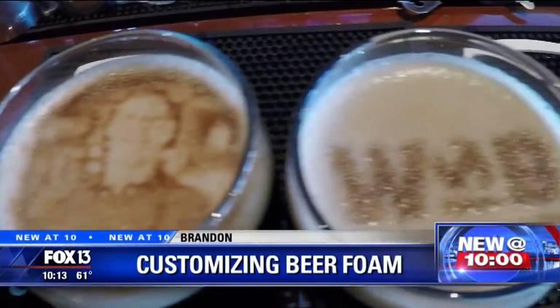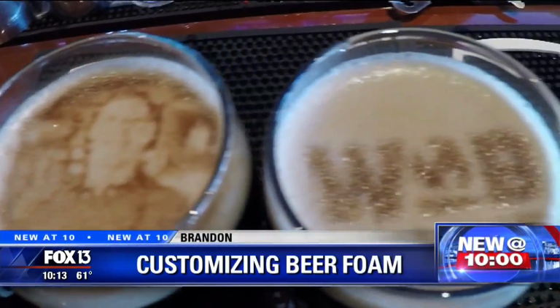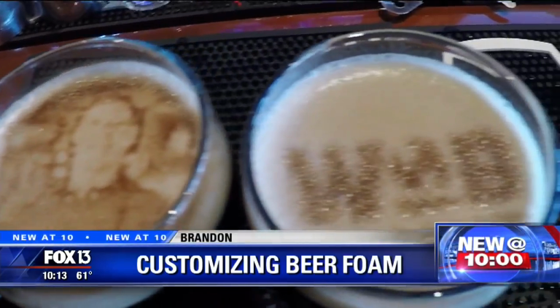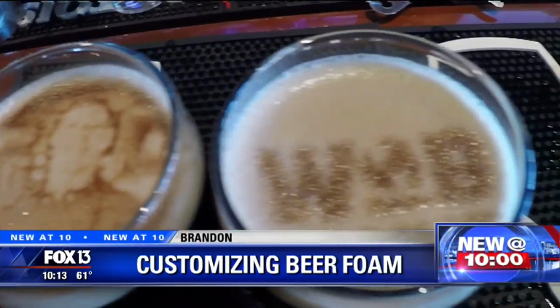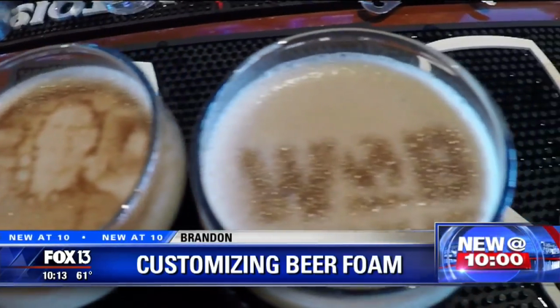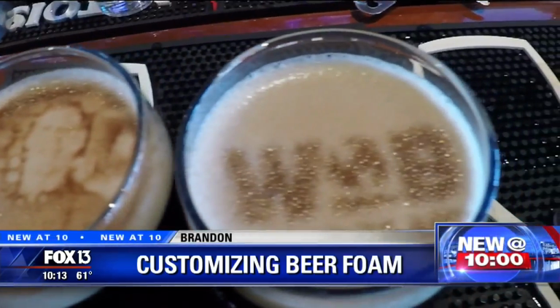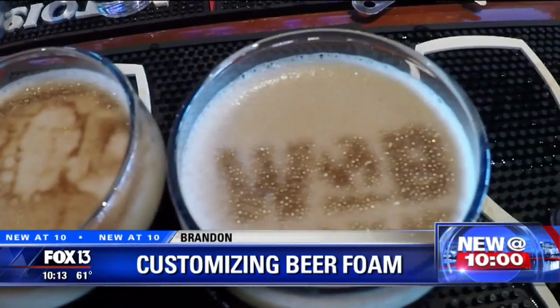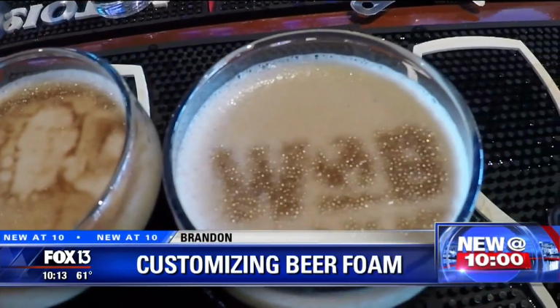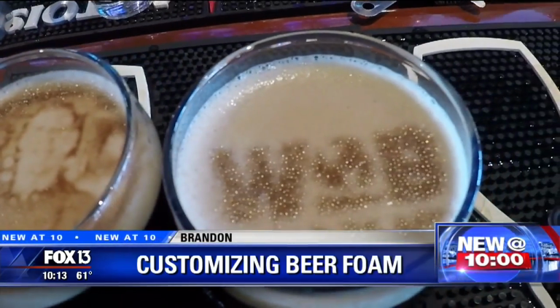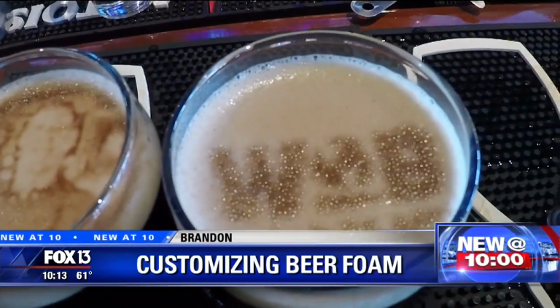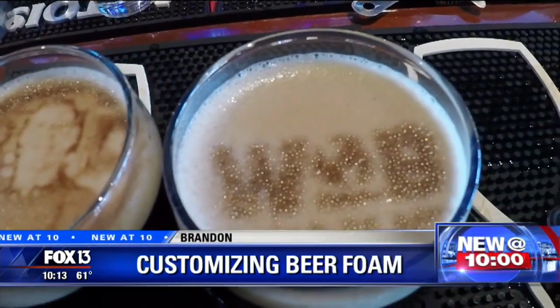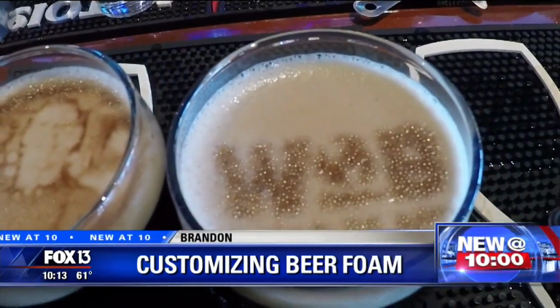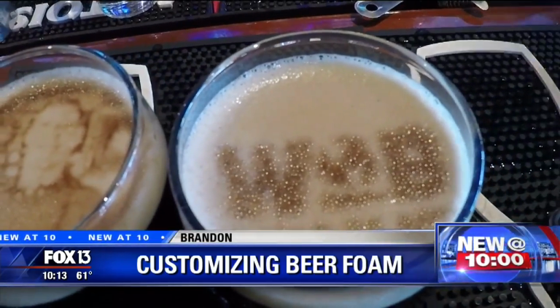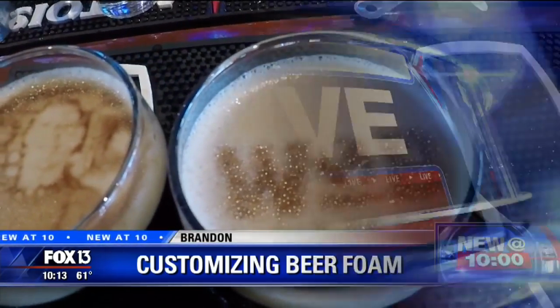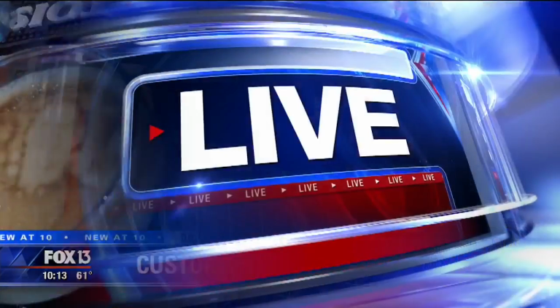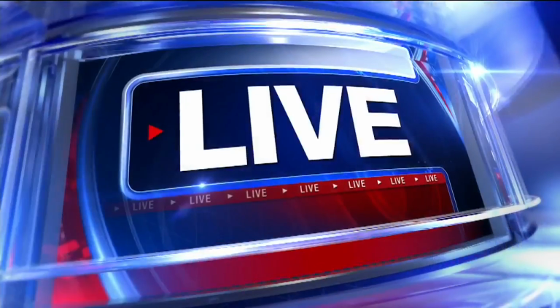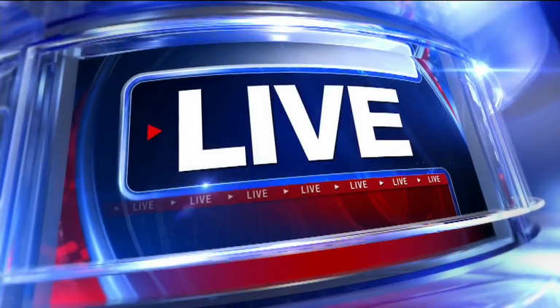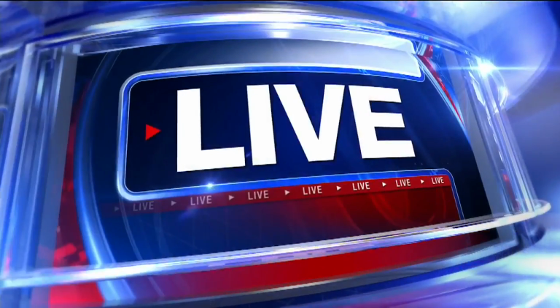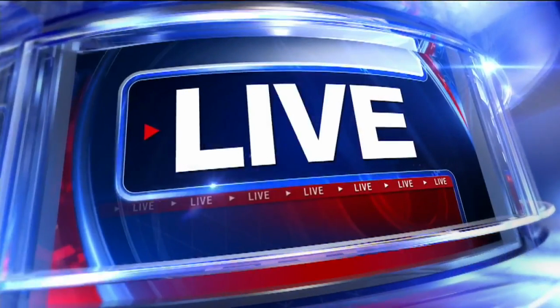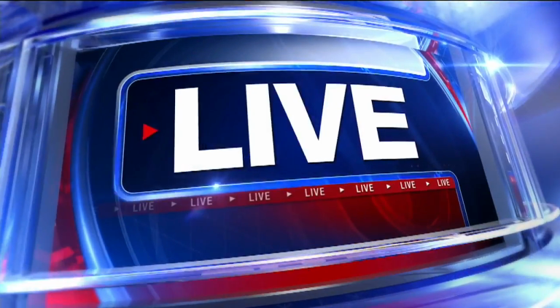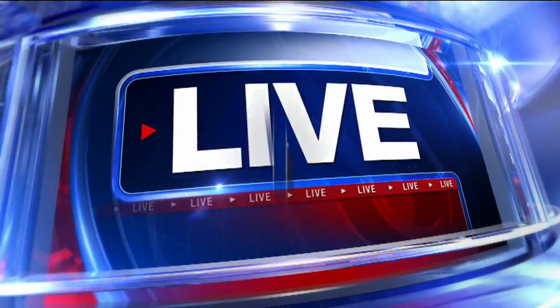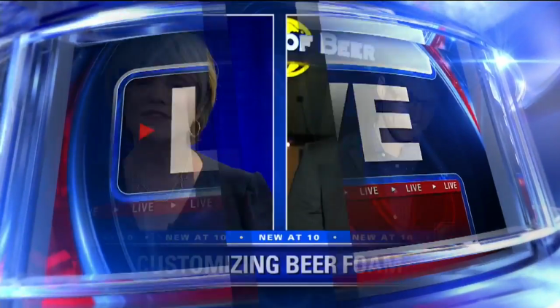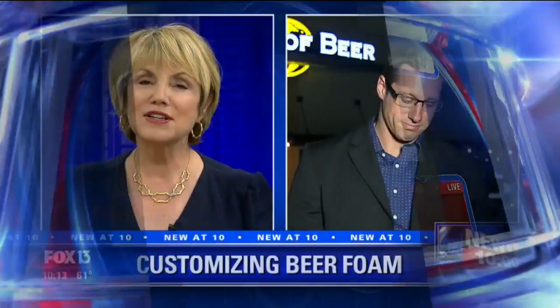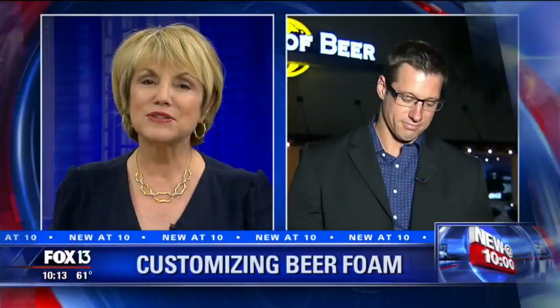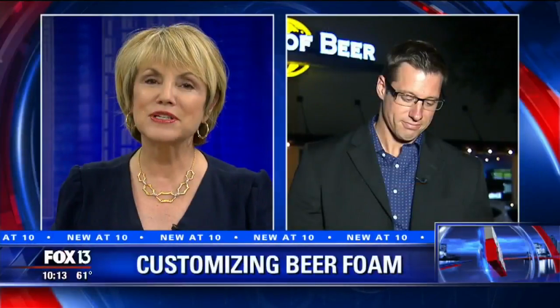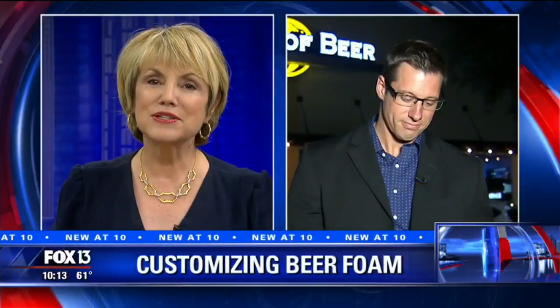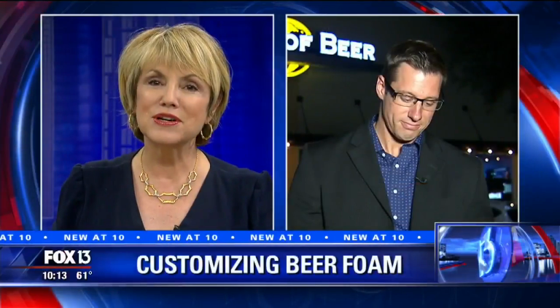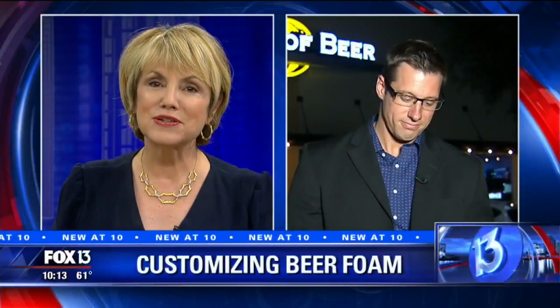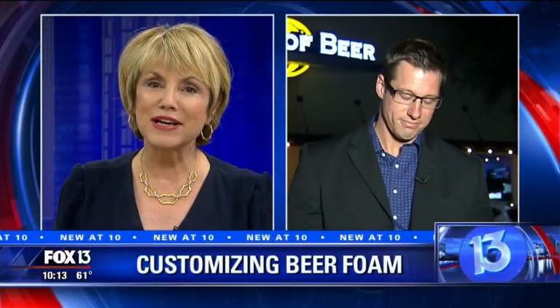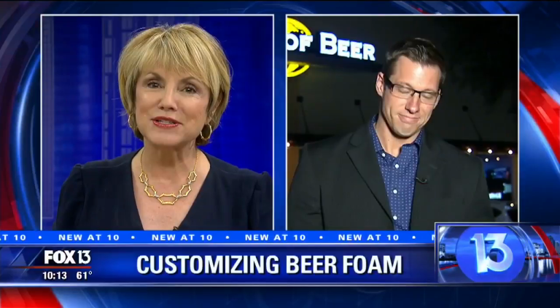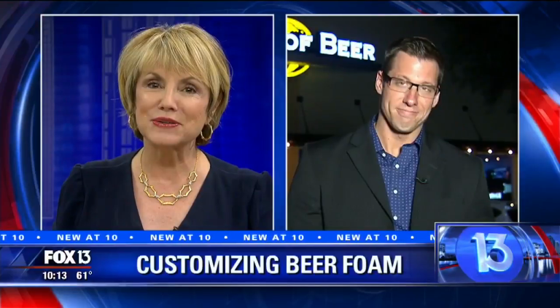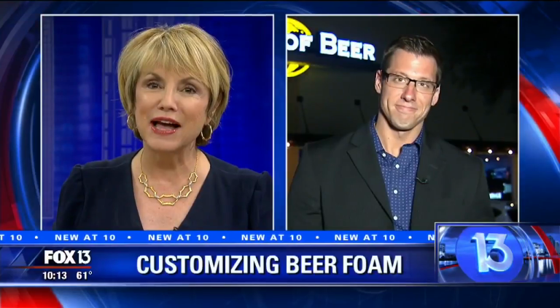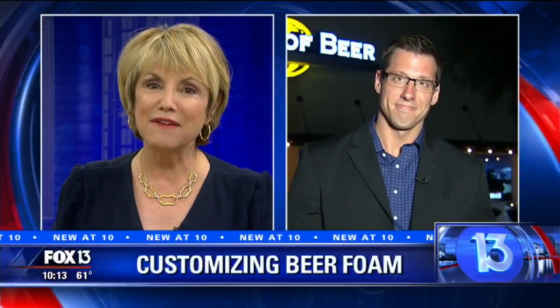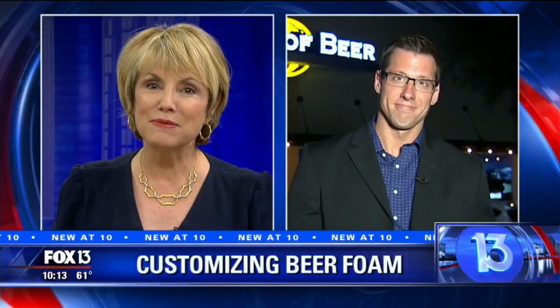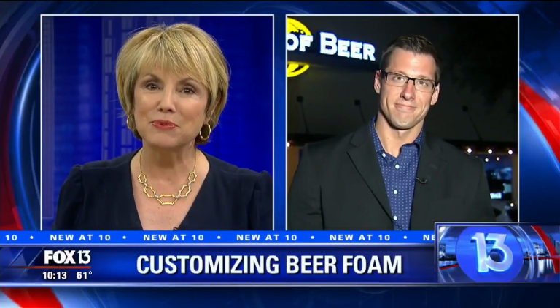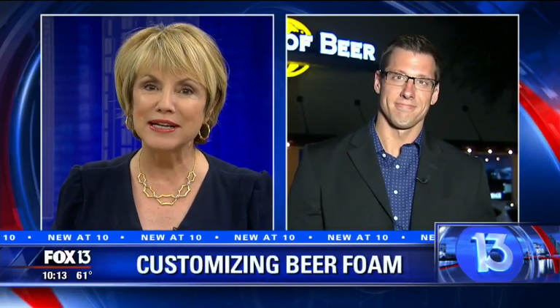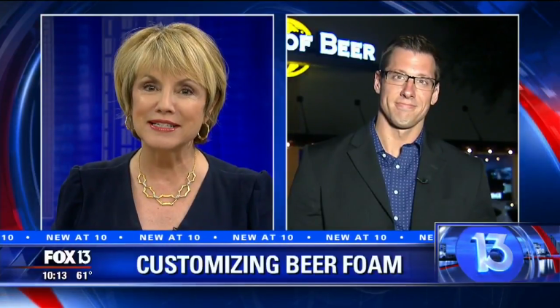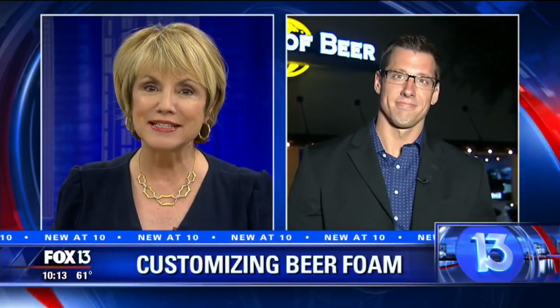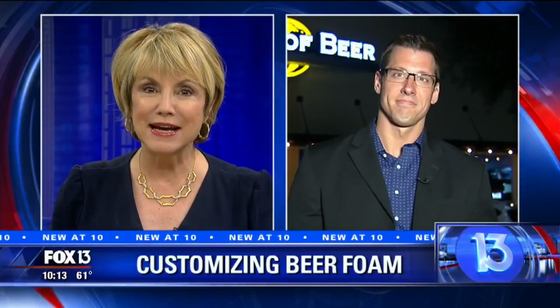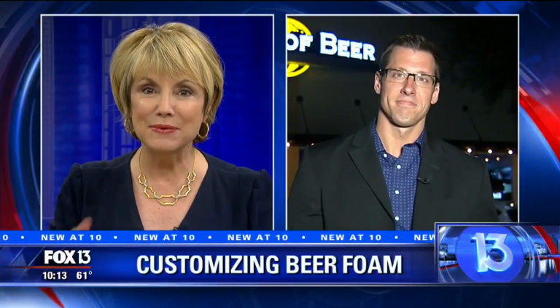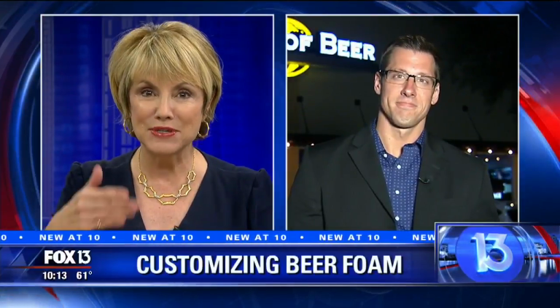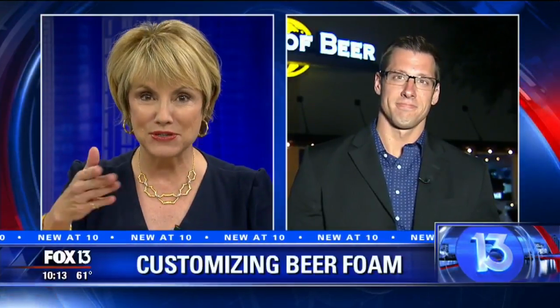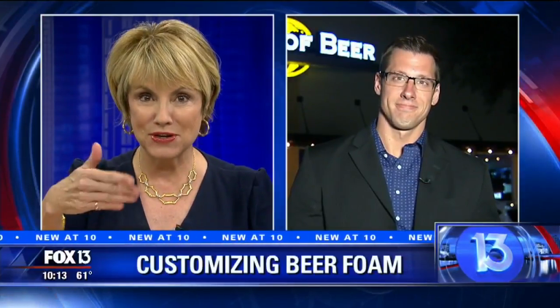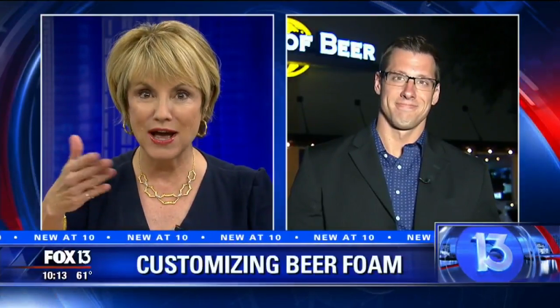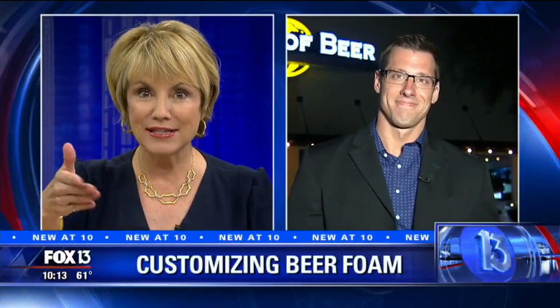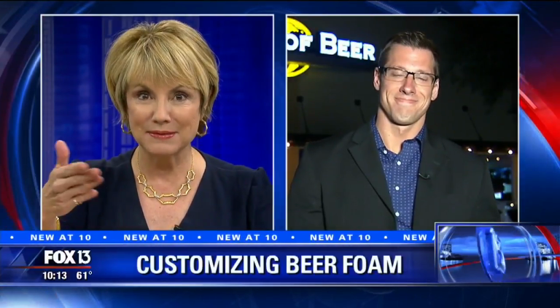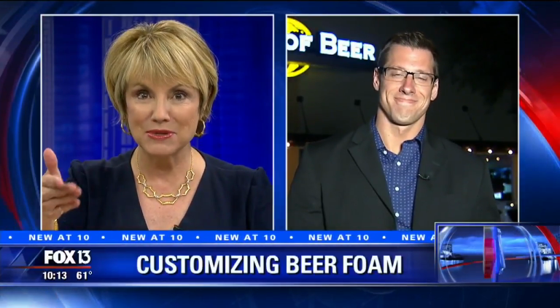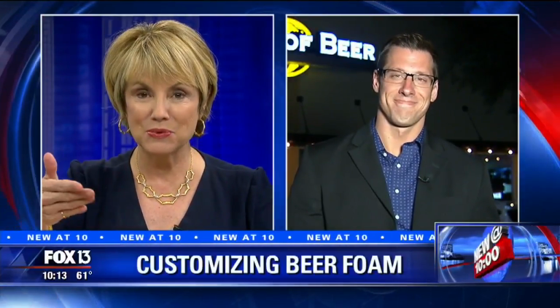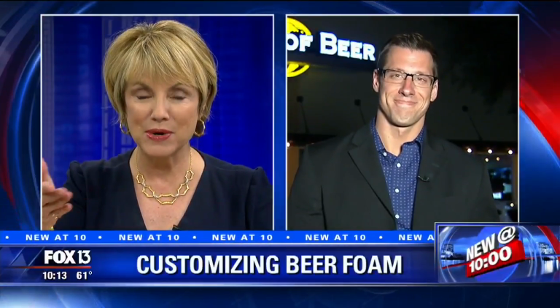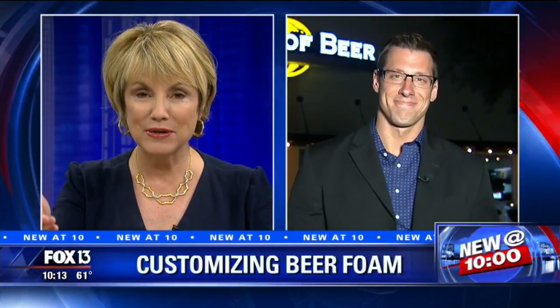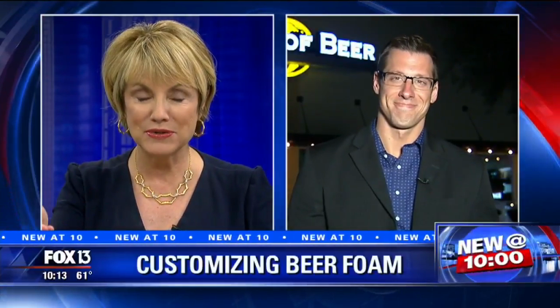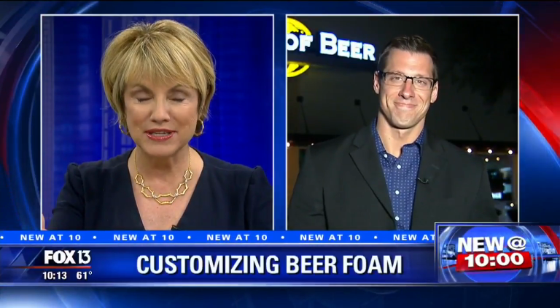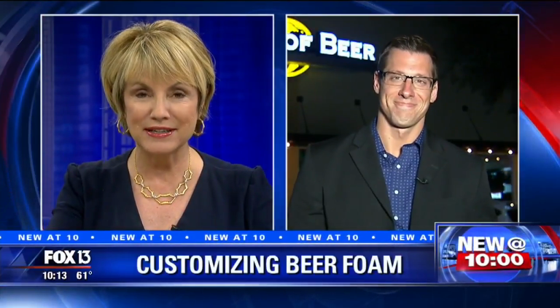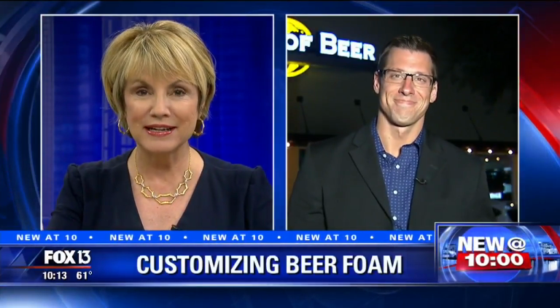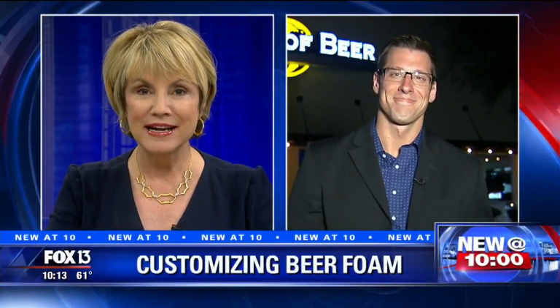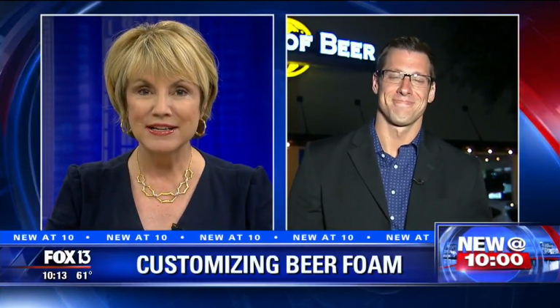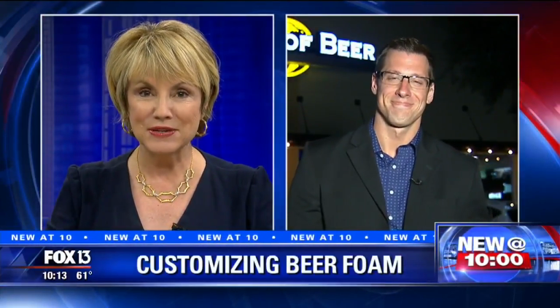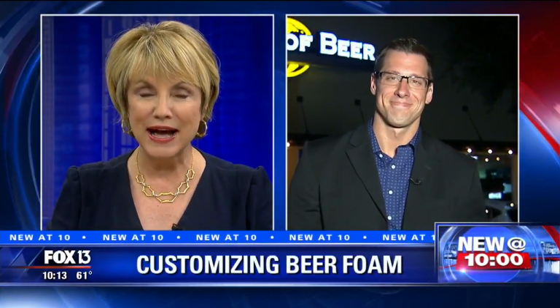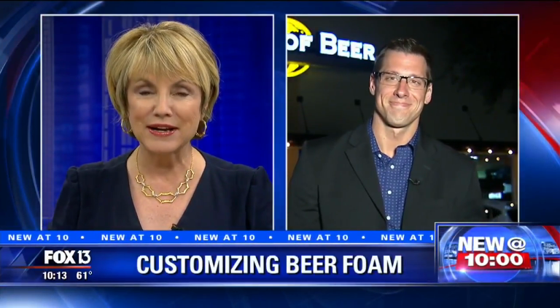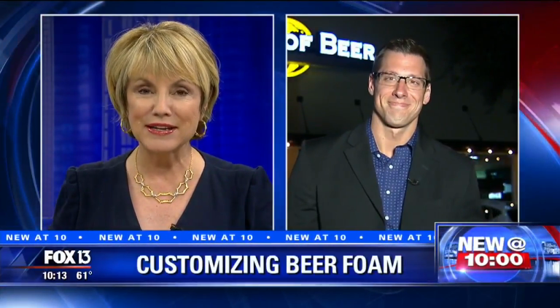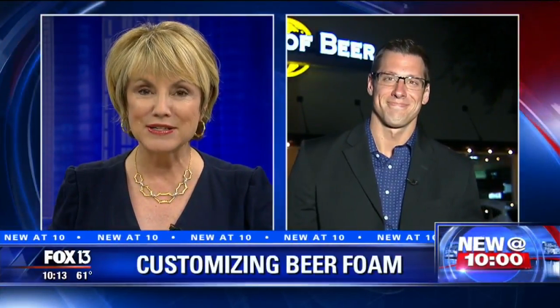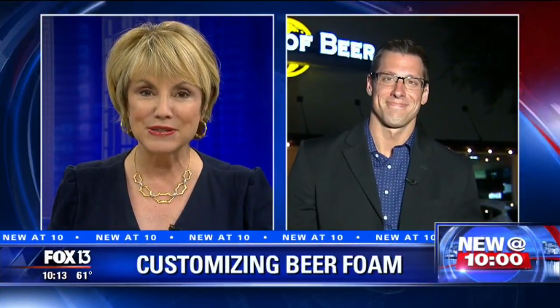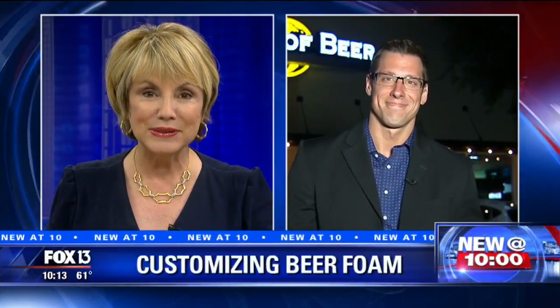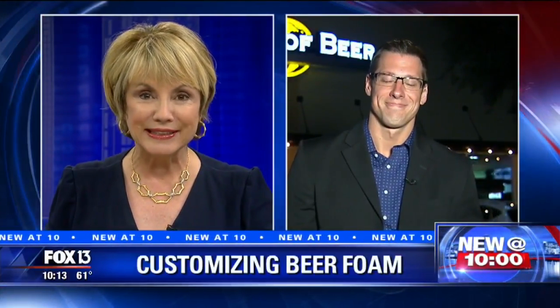Fox 13's Josh Cassio is live in Brandon tonight. We just saw some of the wares there. So how do they do it?